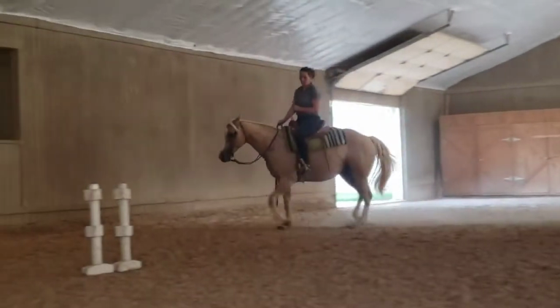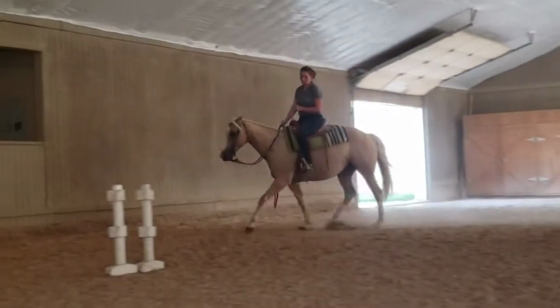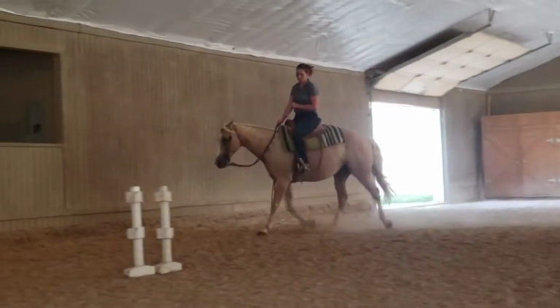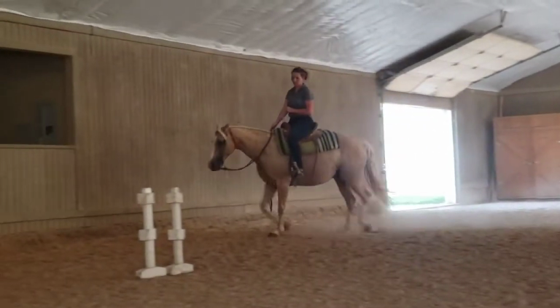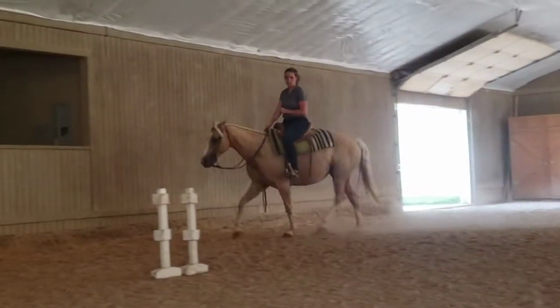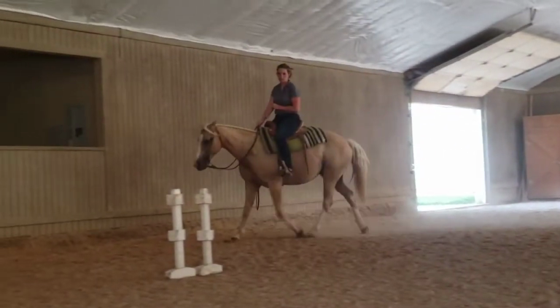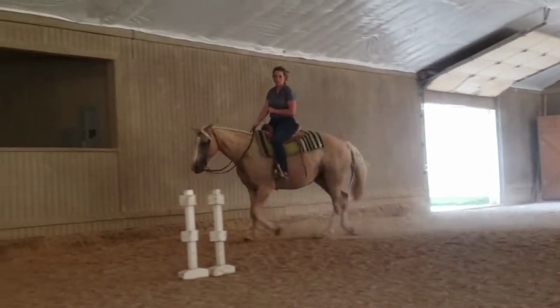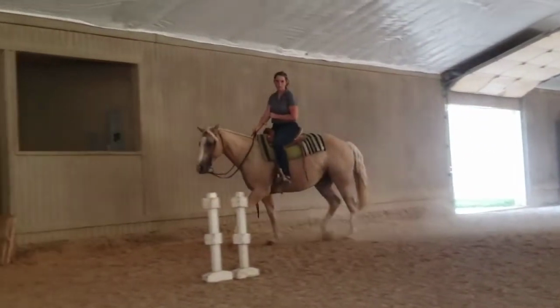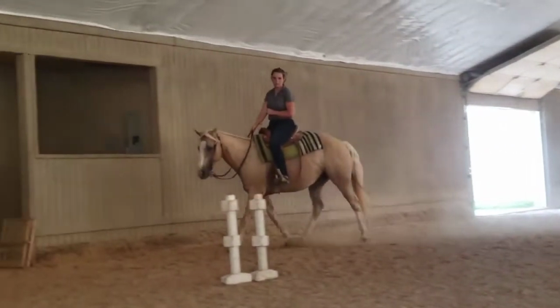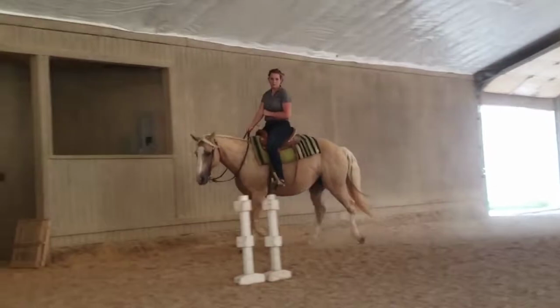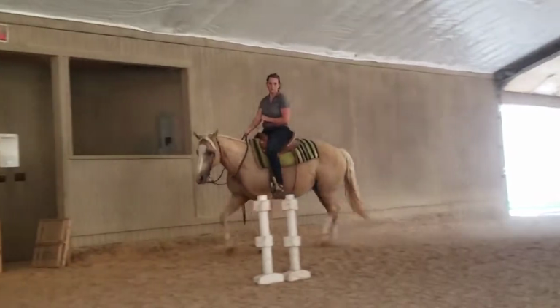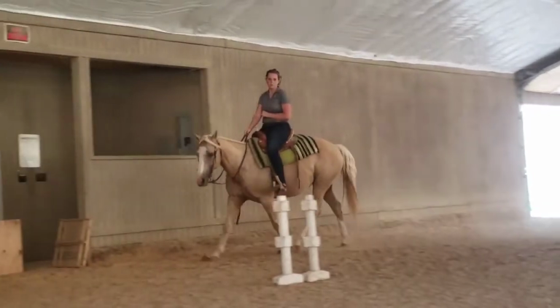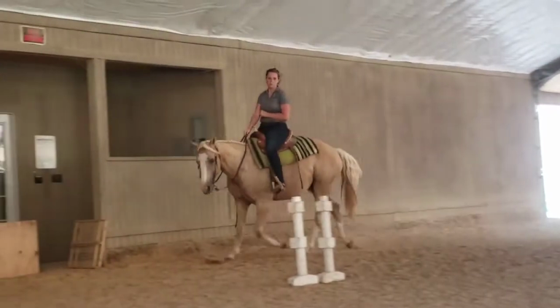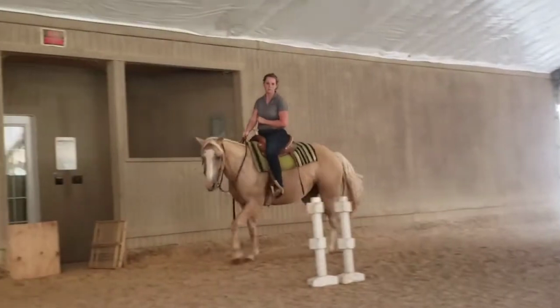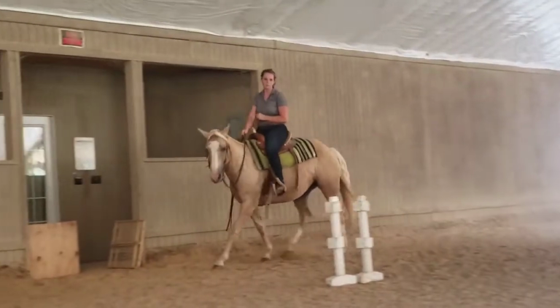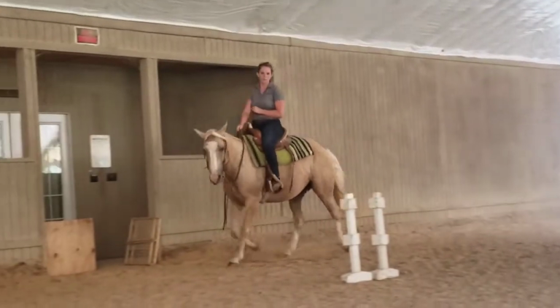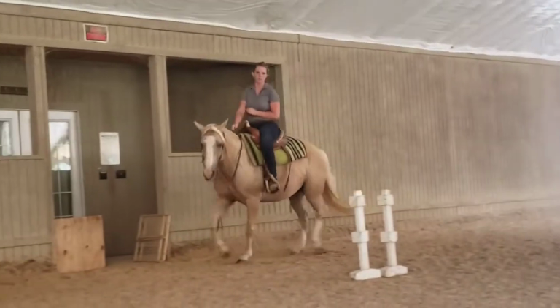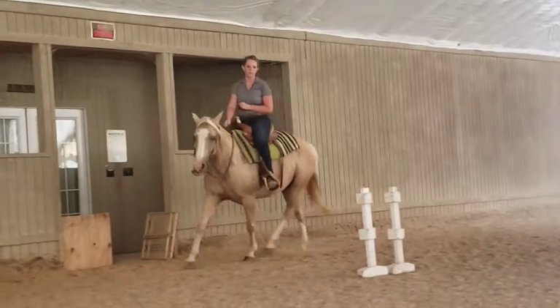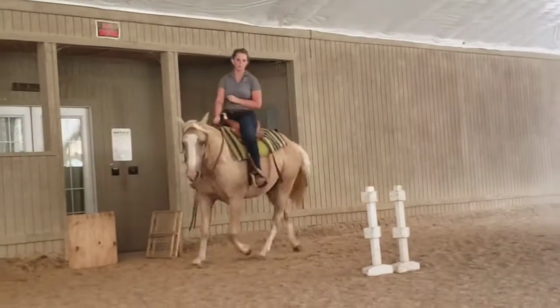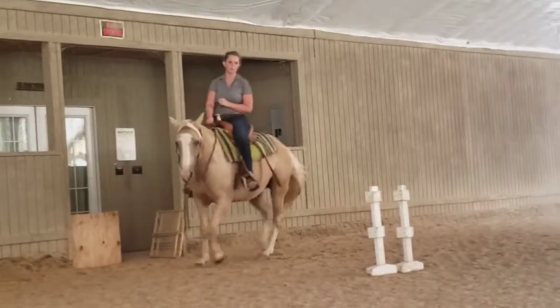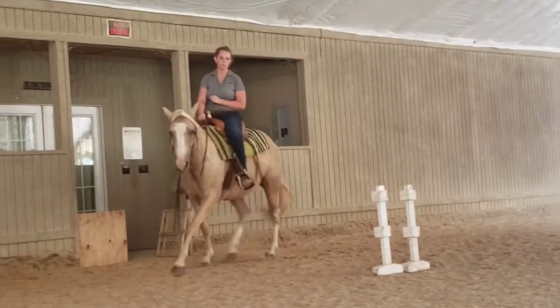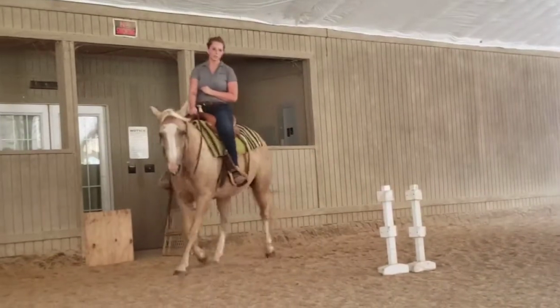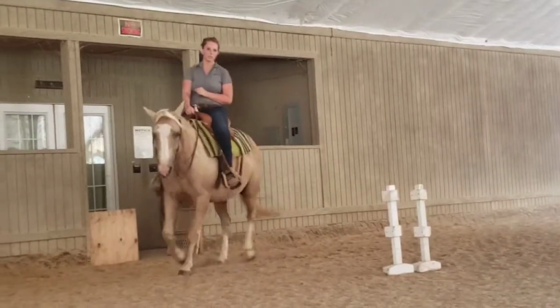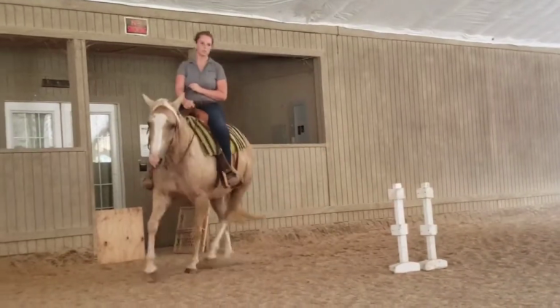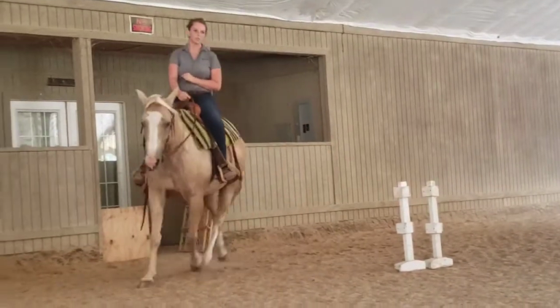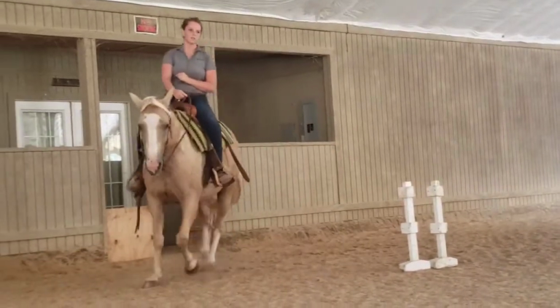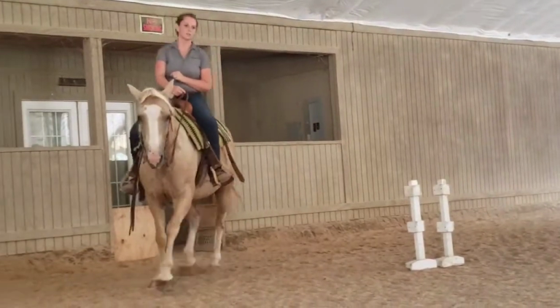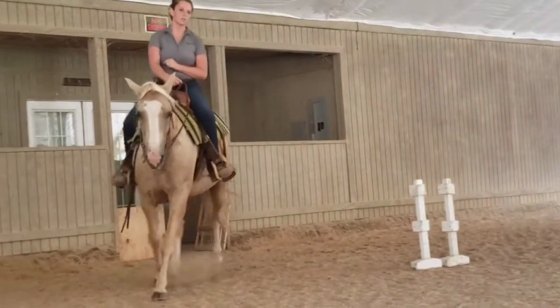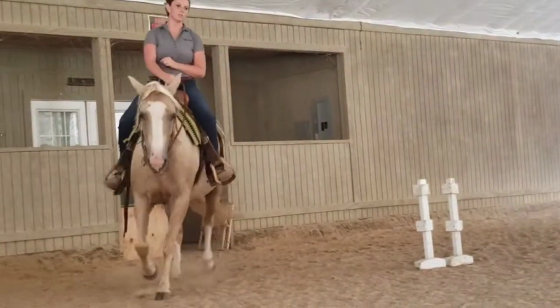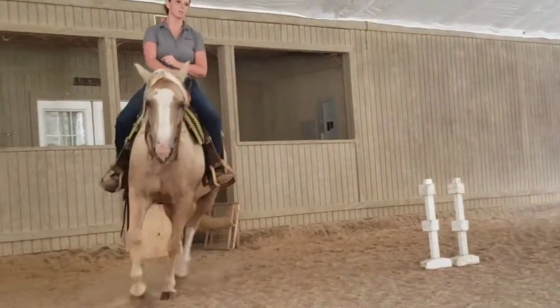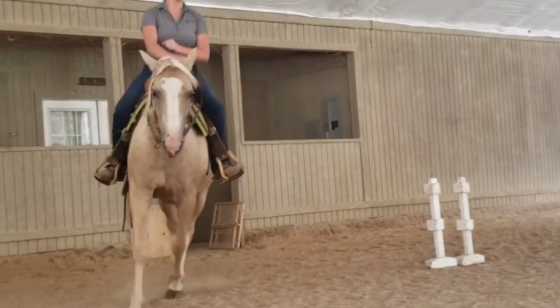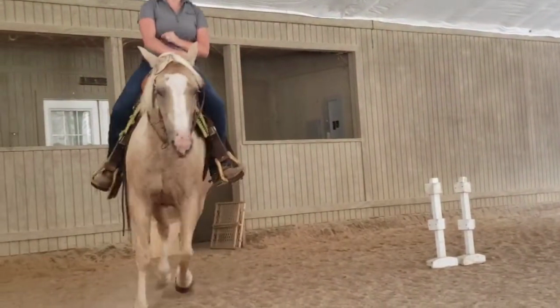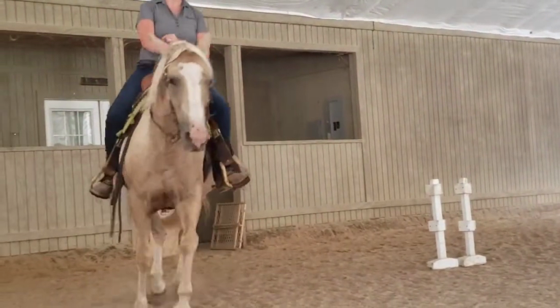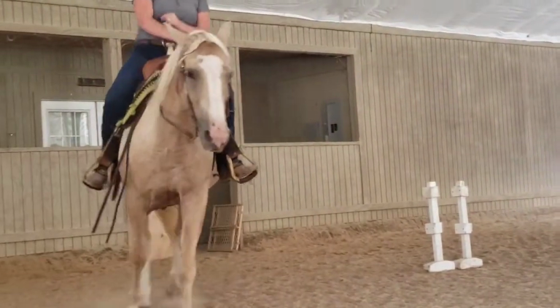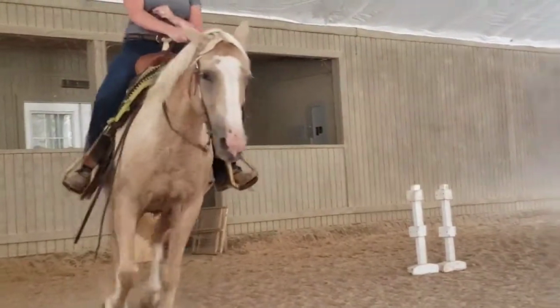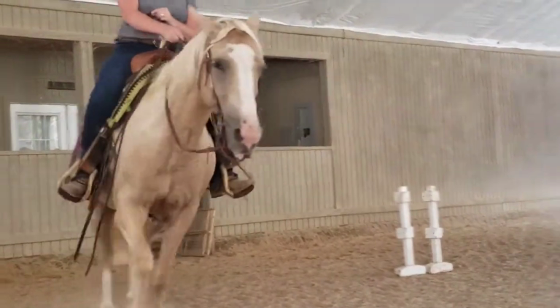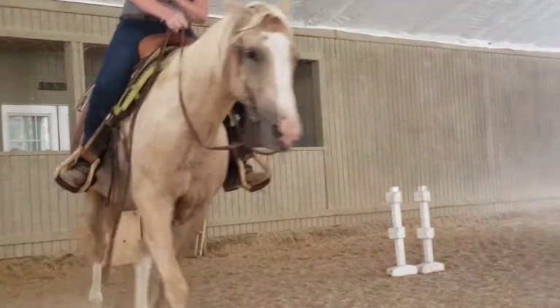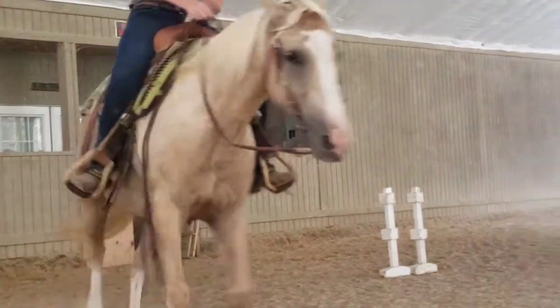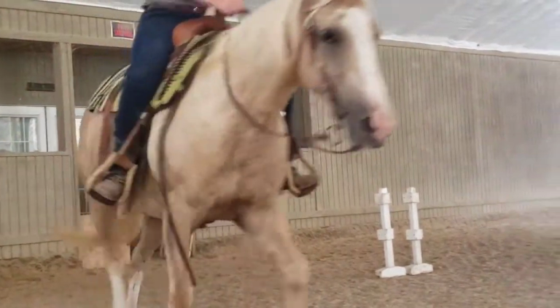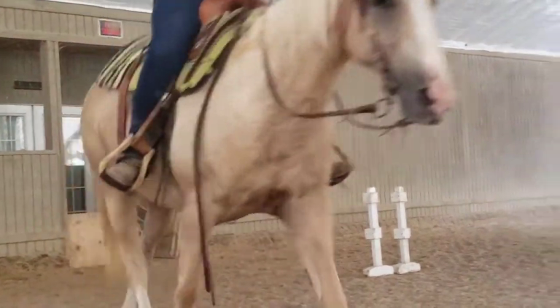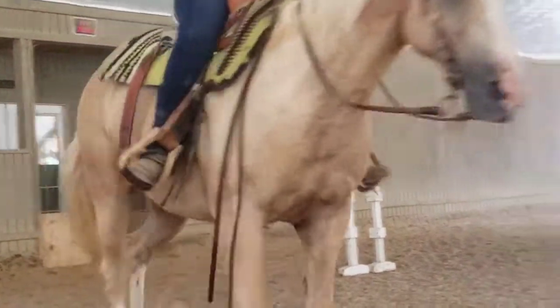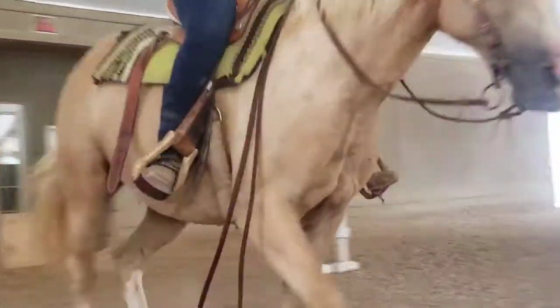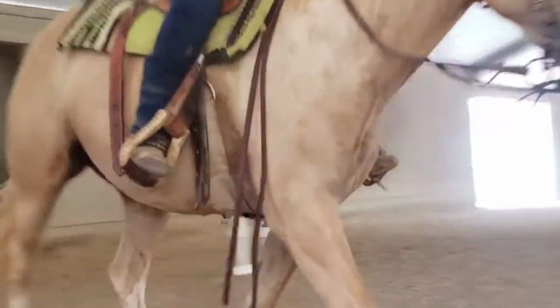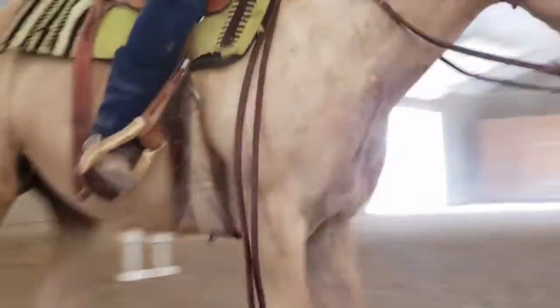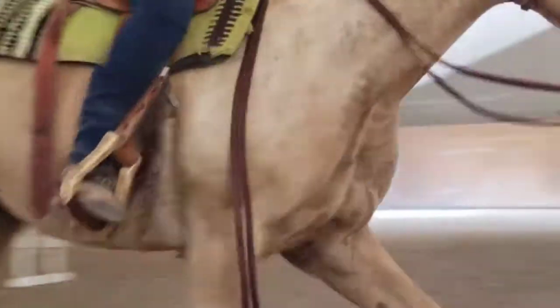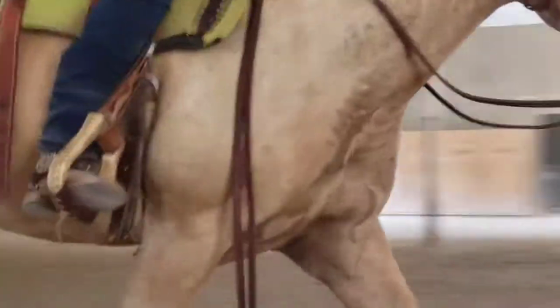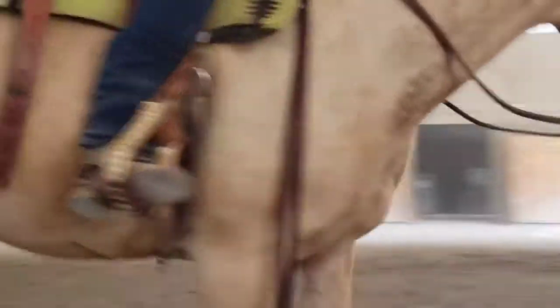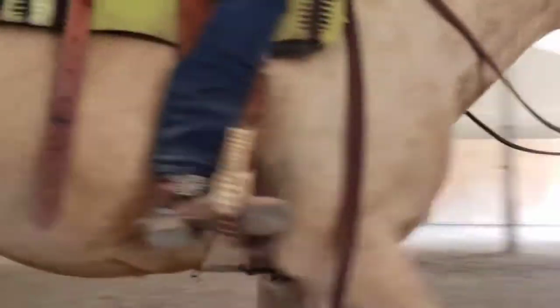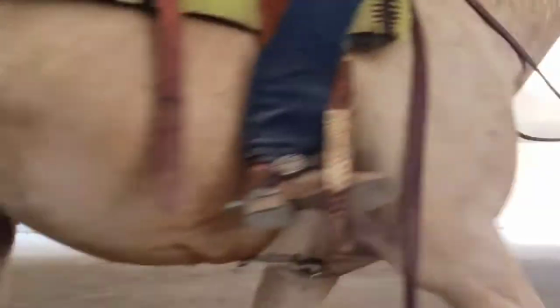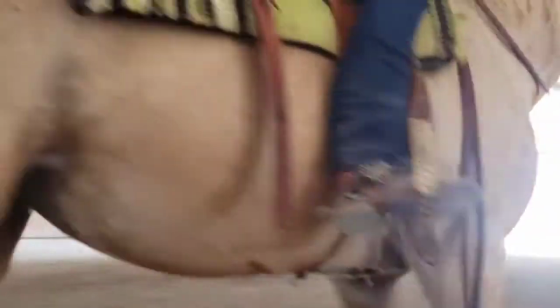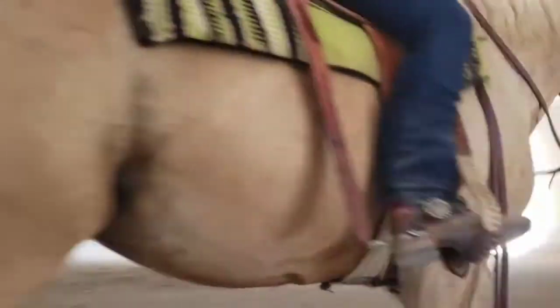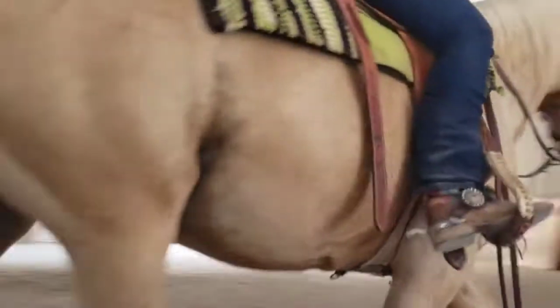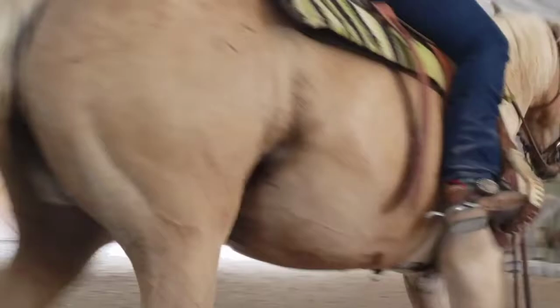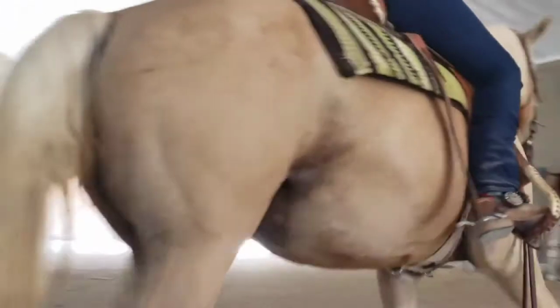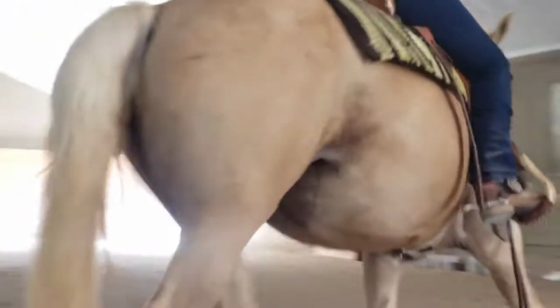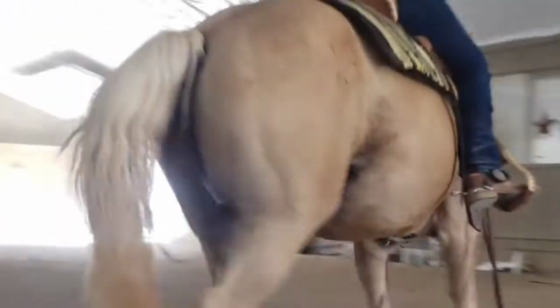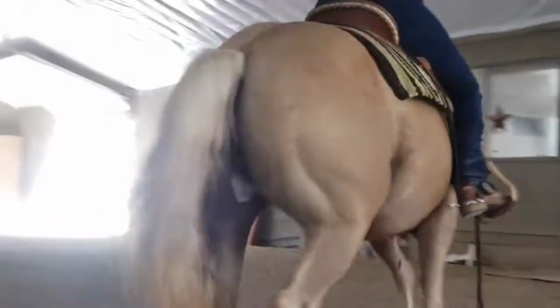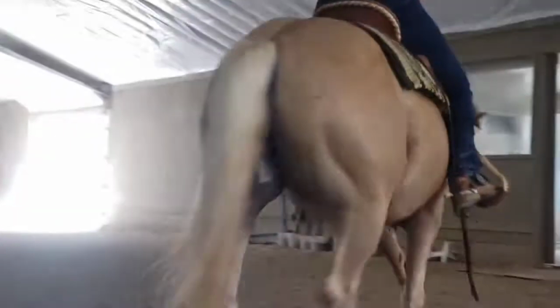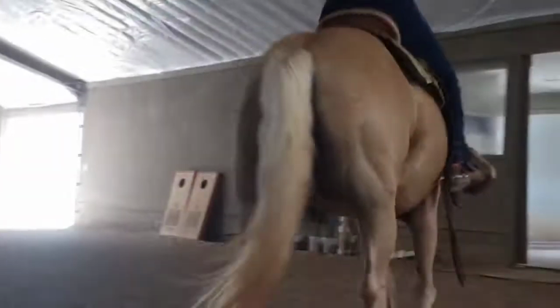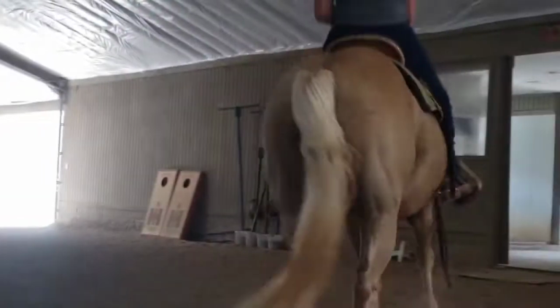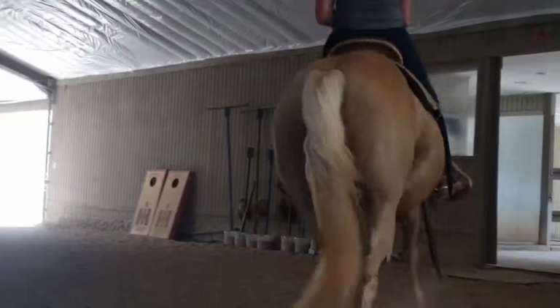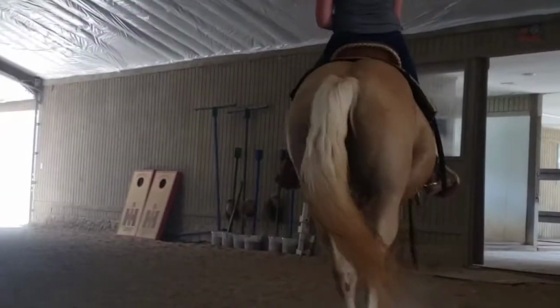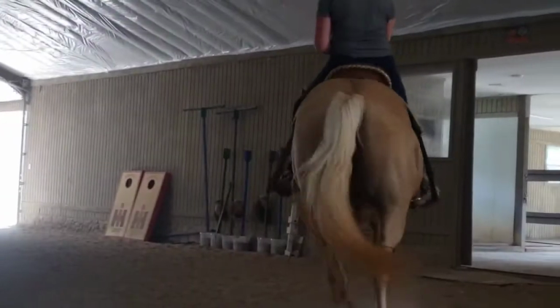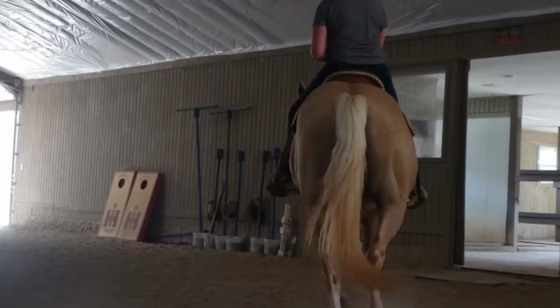Little bit of leg — just say, hey, keep driving. Good. Don't pin your ears at me every time you come by me.